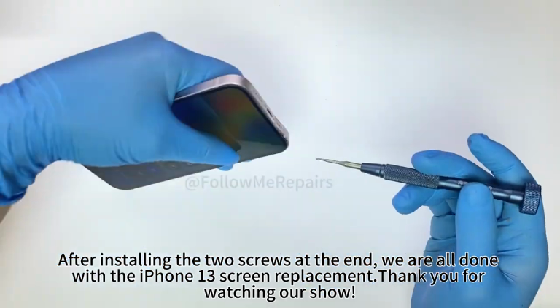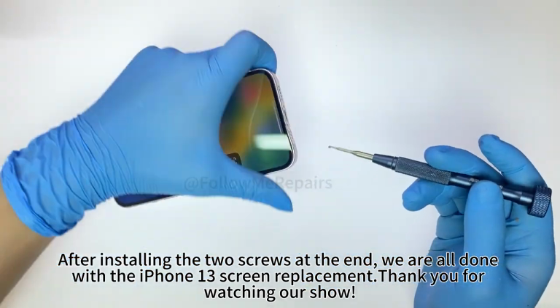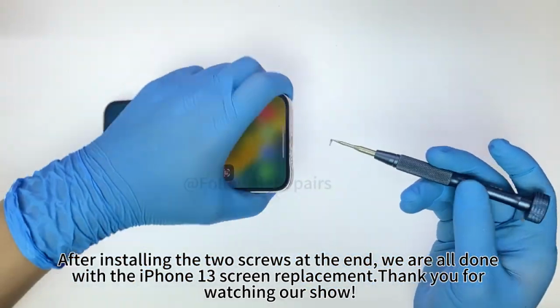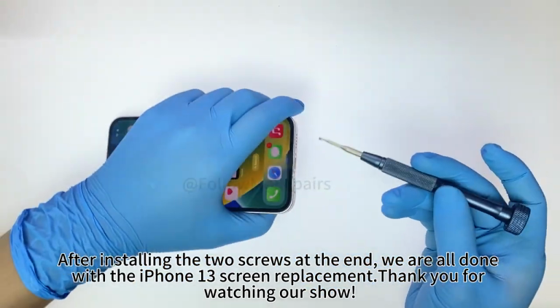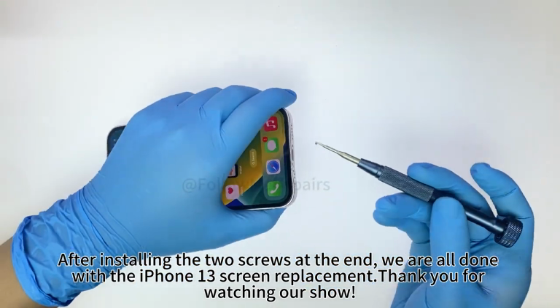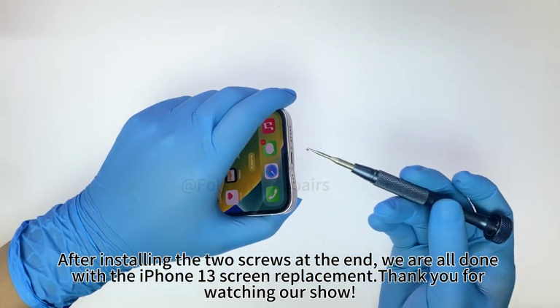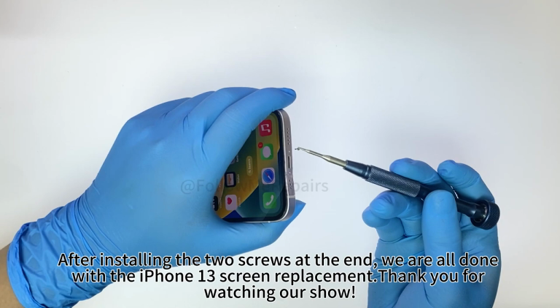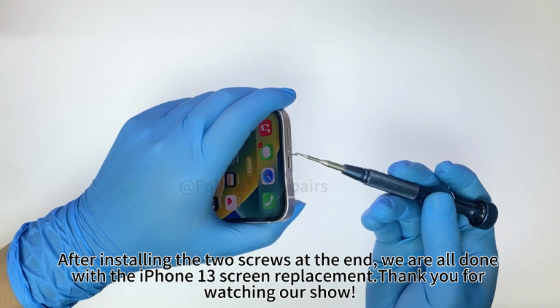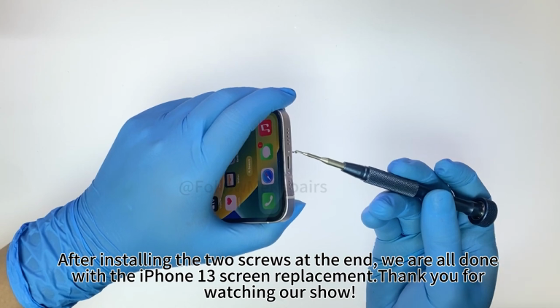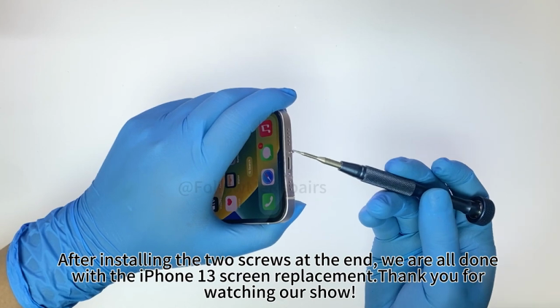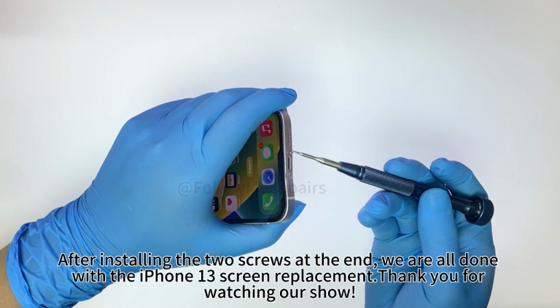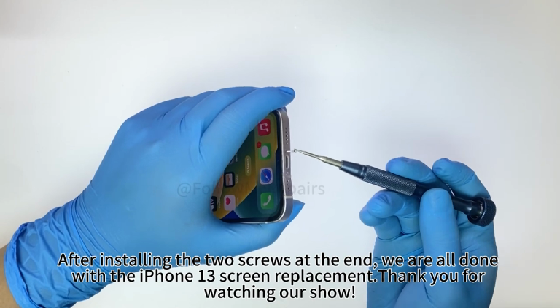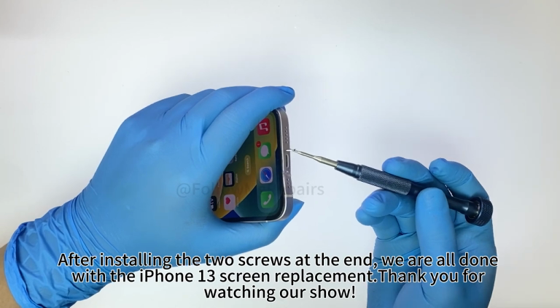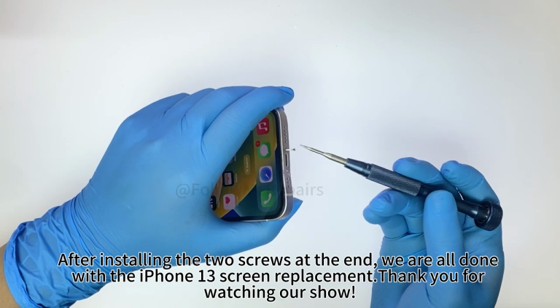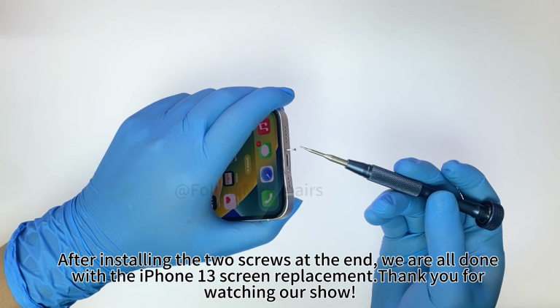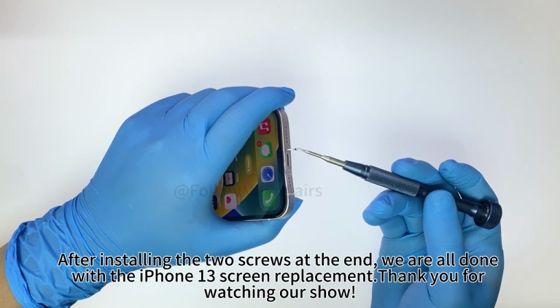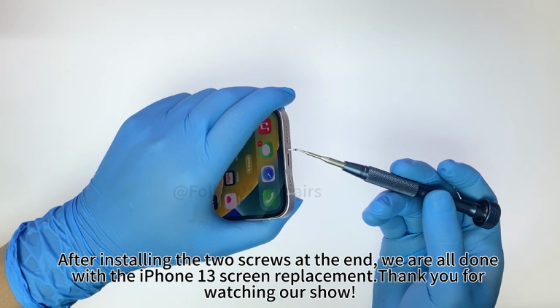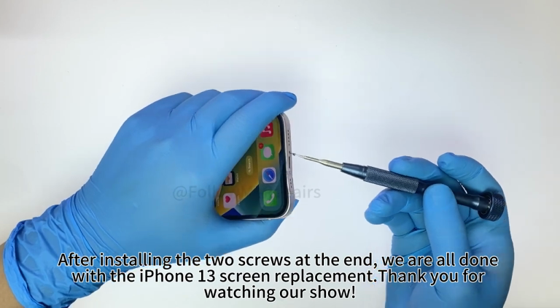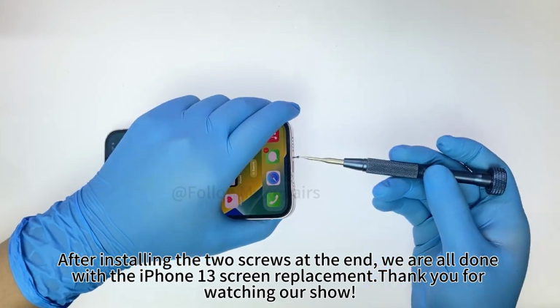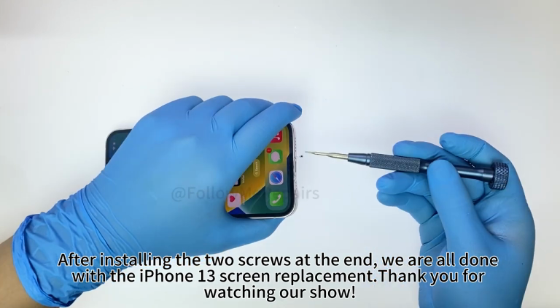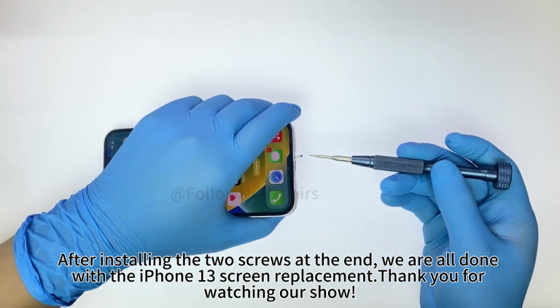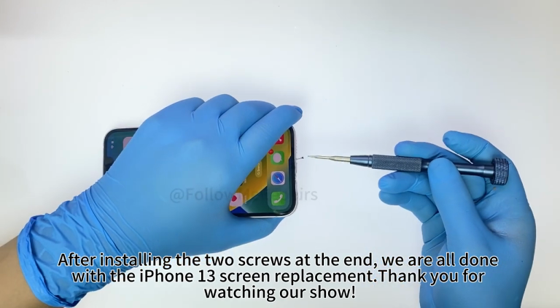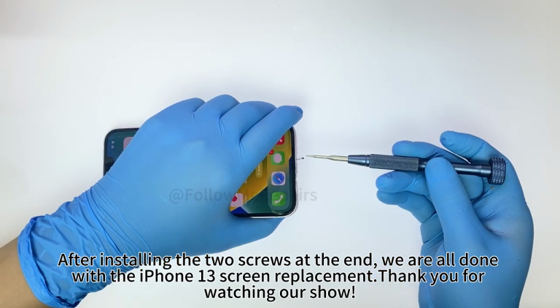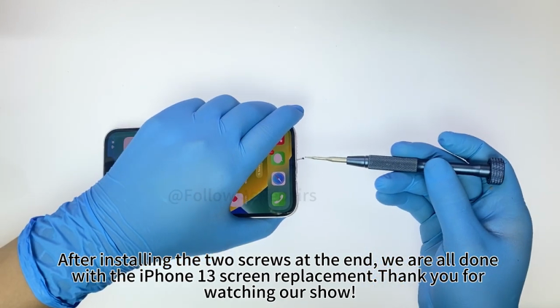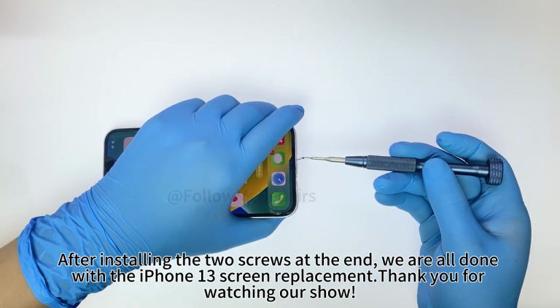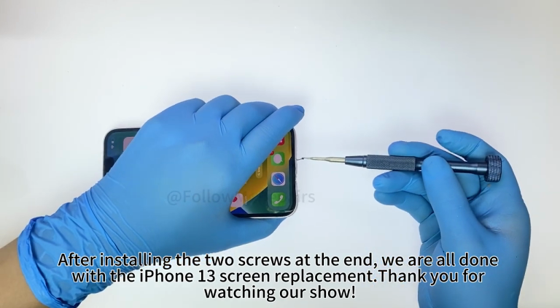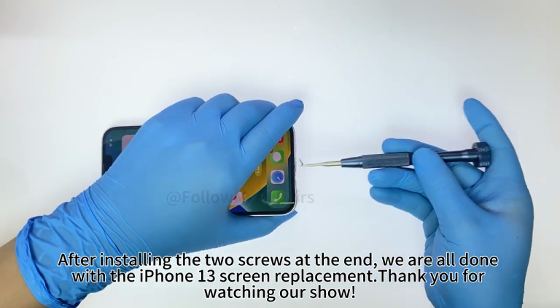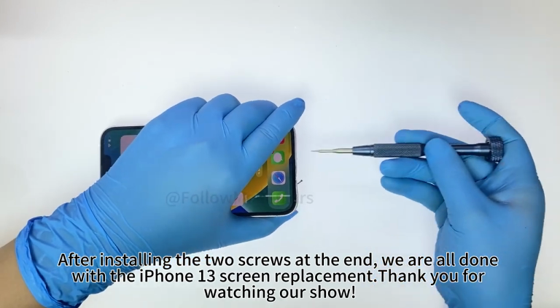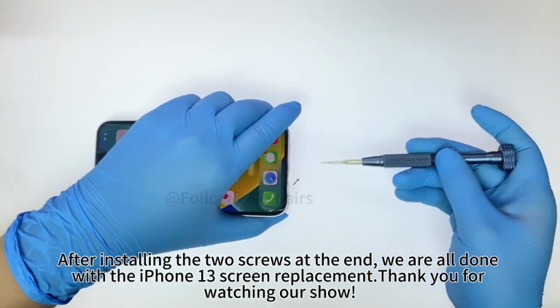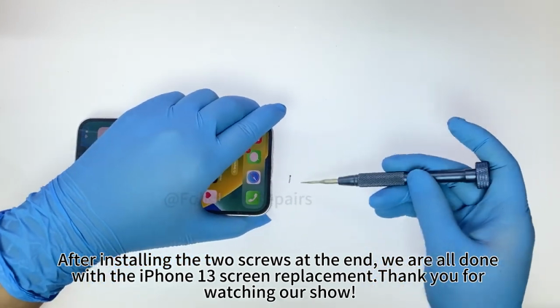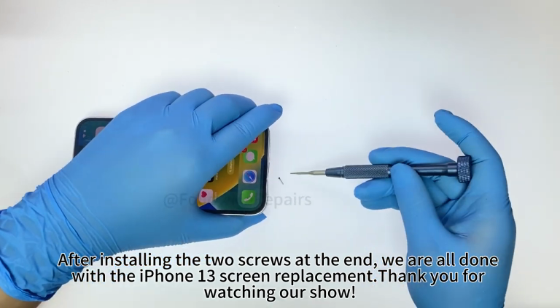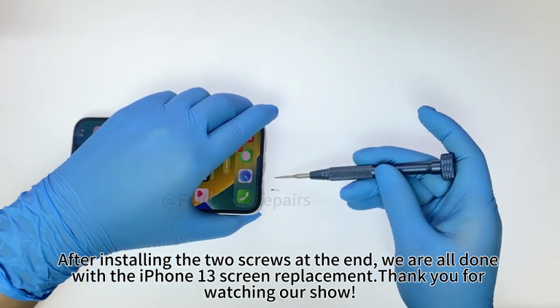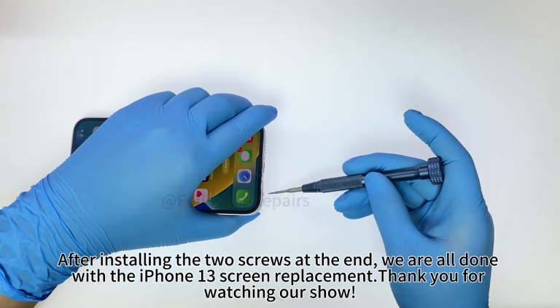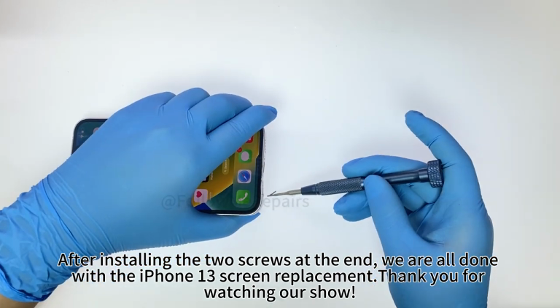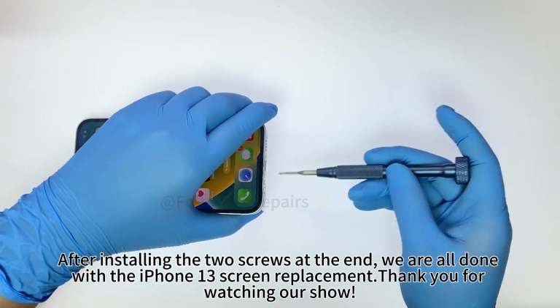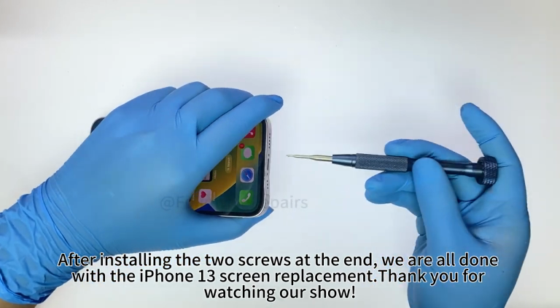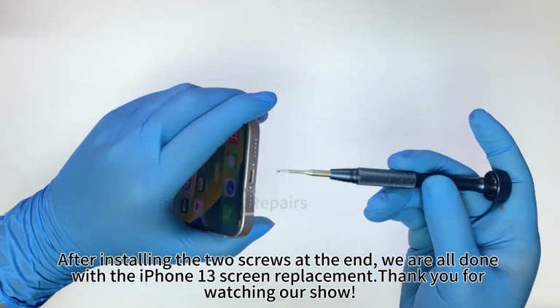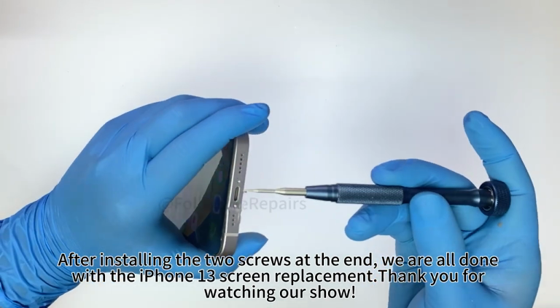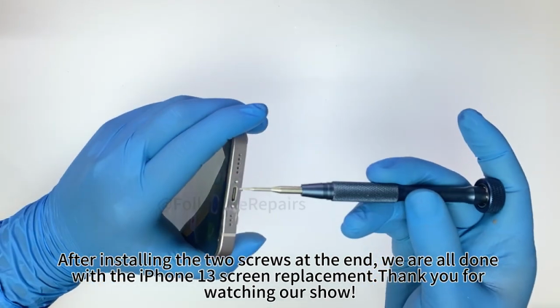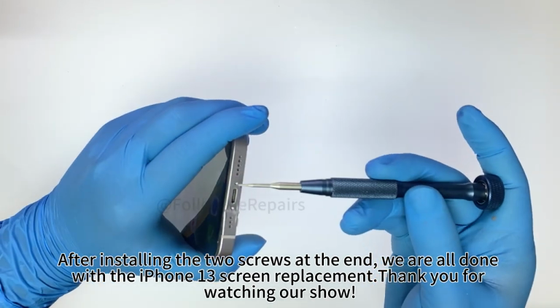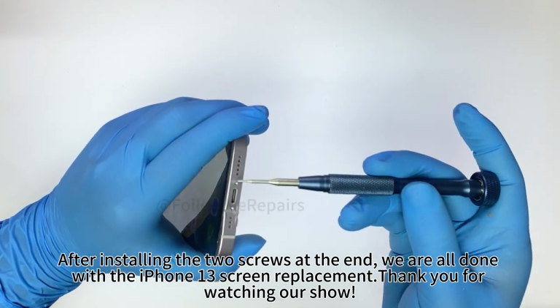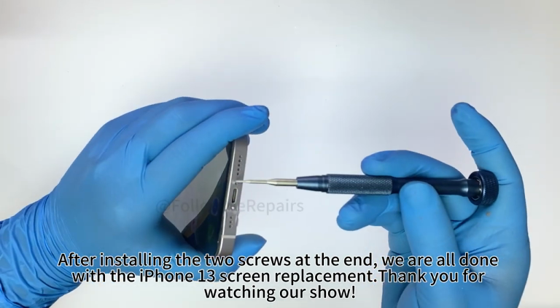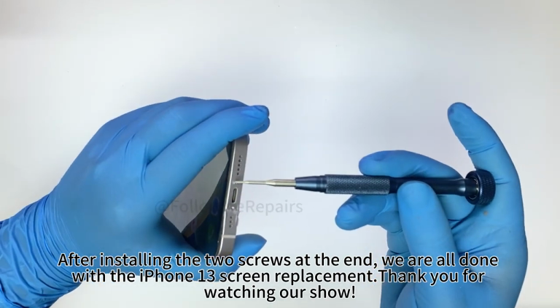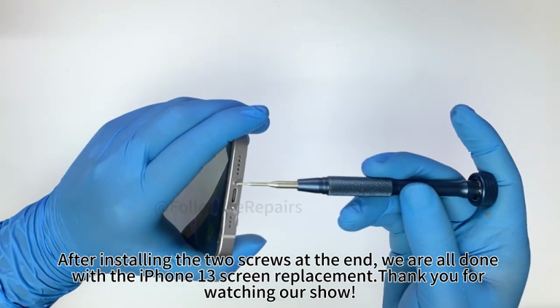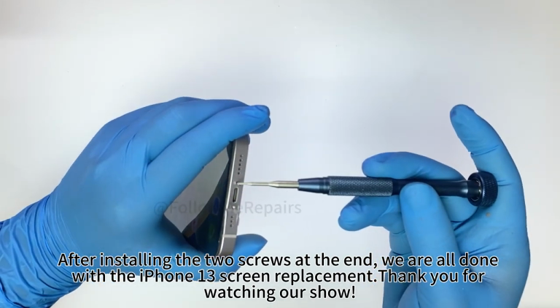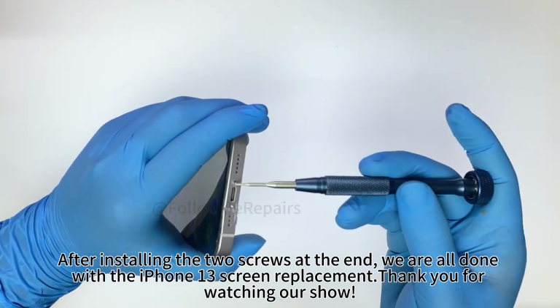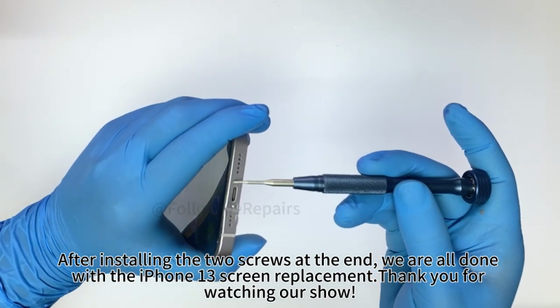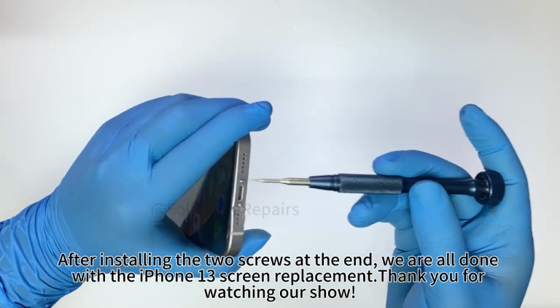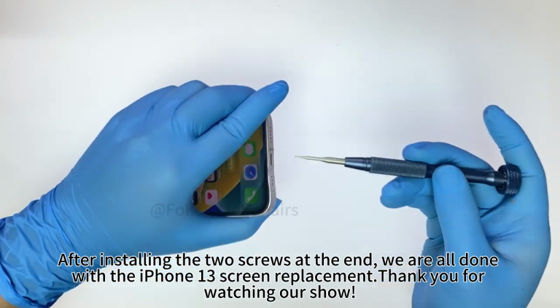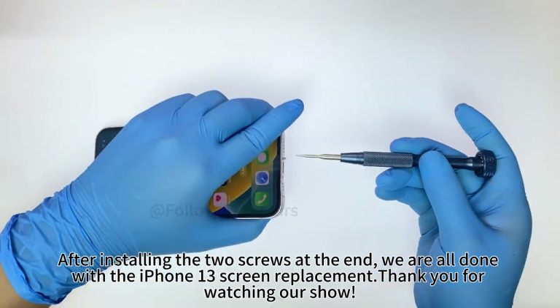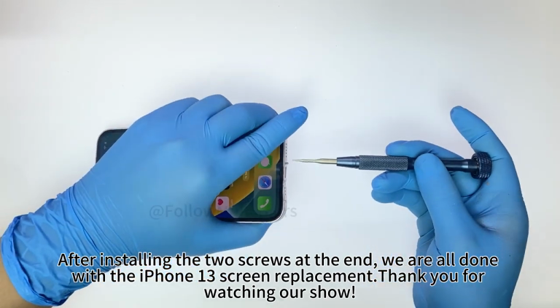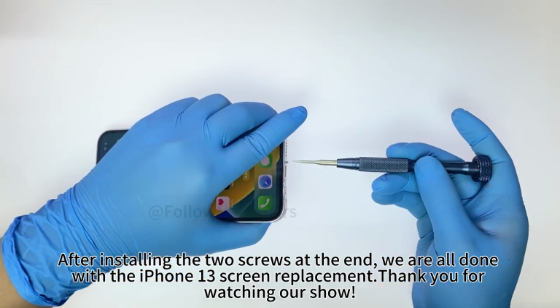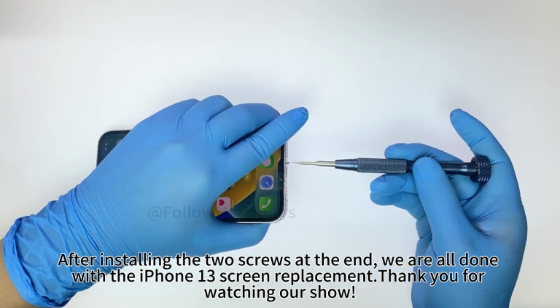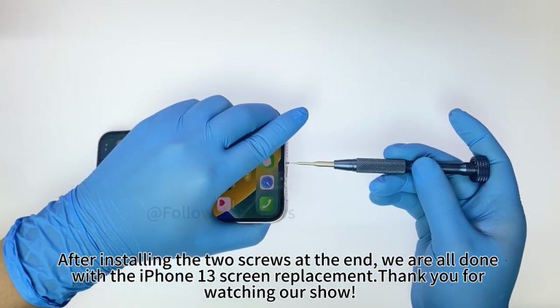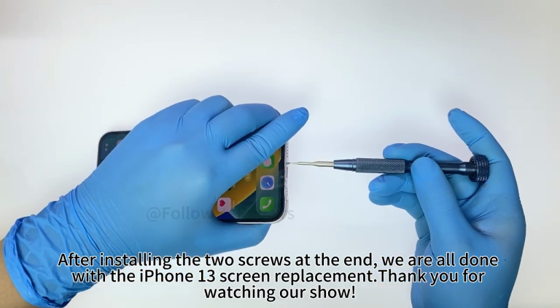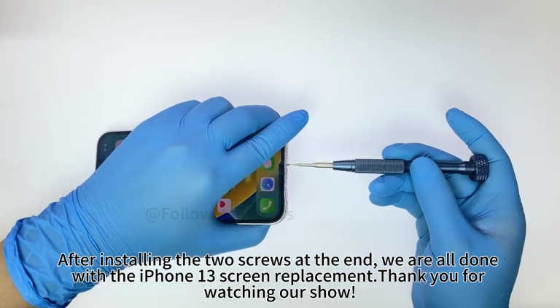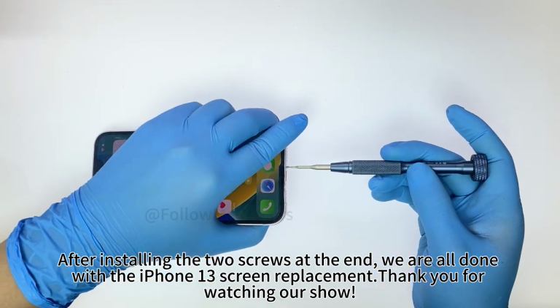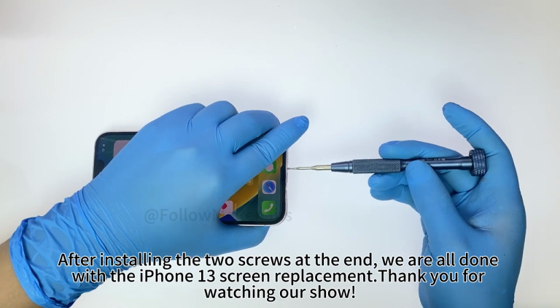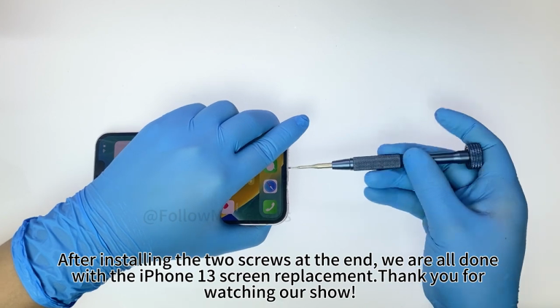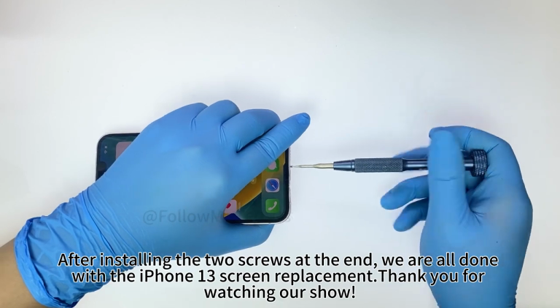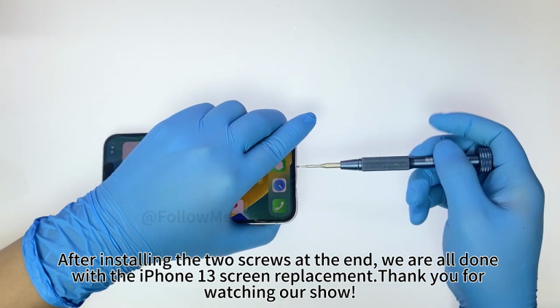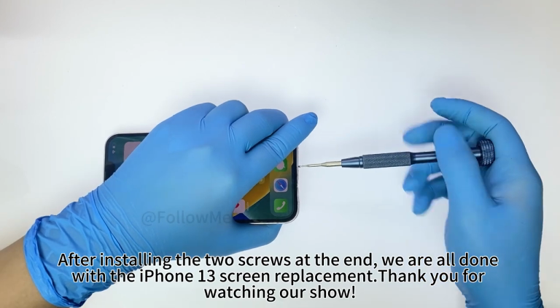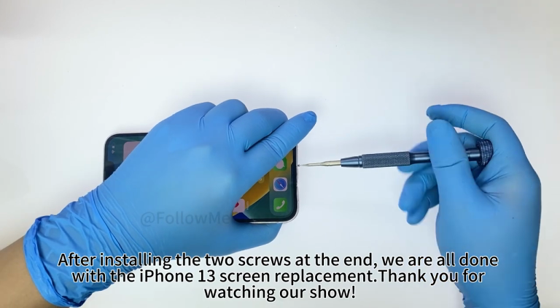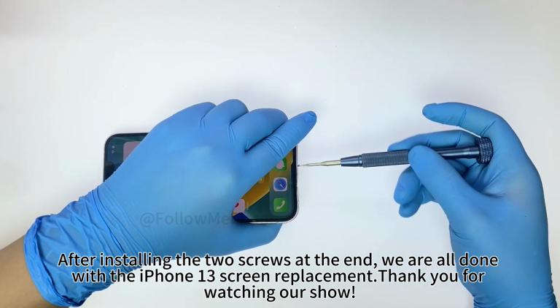After installing the two screws at the end, we are all done with the iPhone 13 screen replacement. Thank you for watching our show.